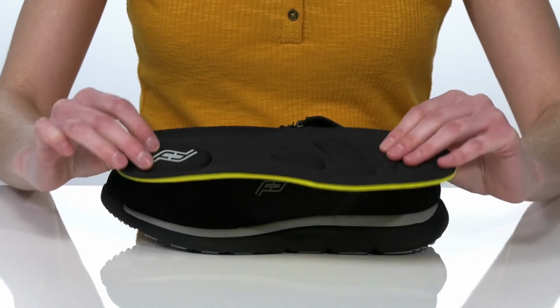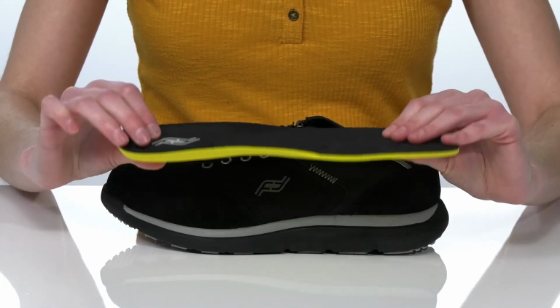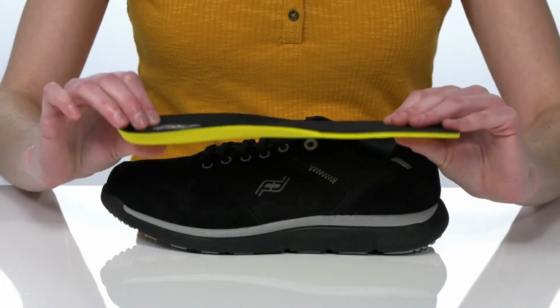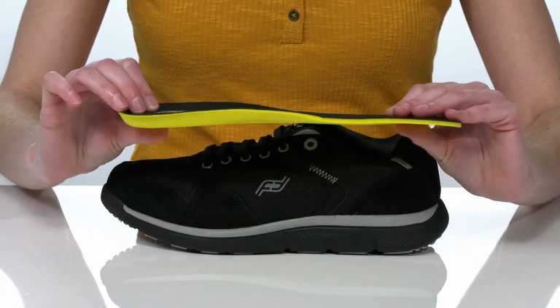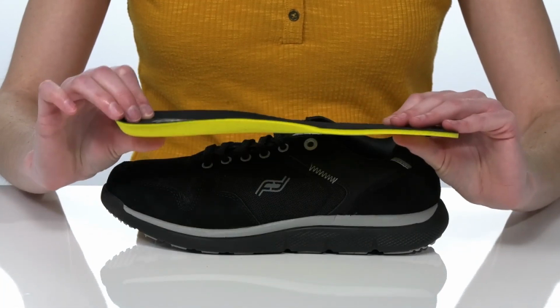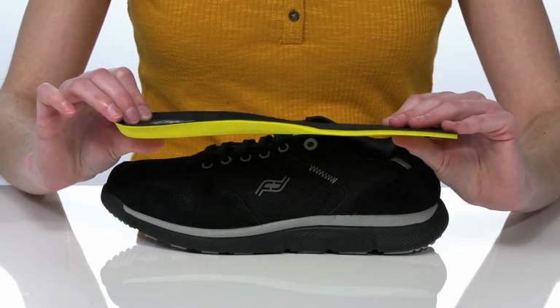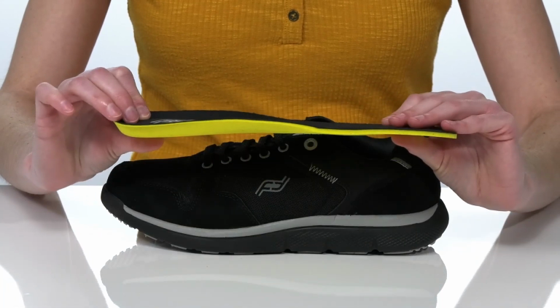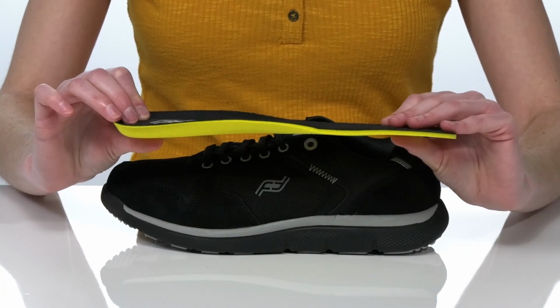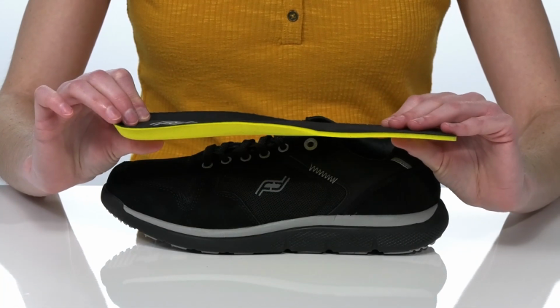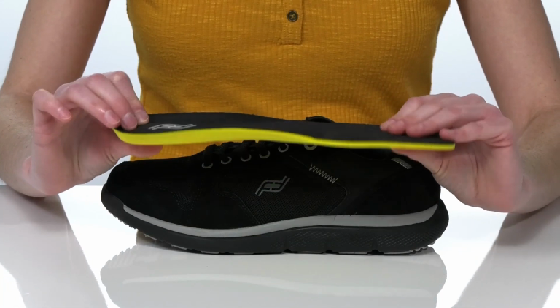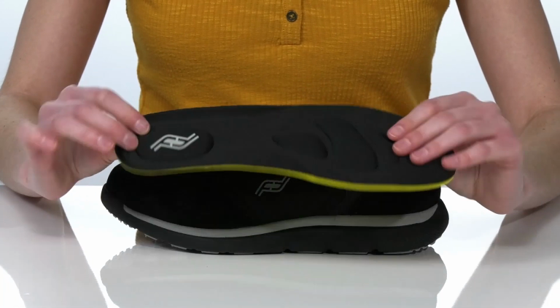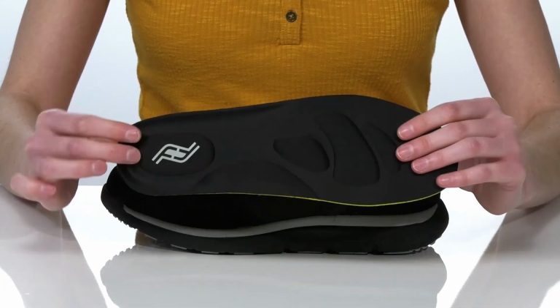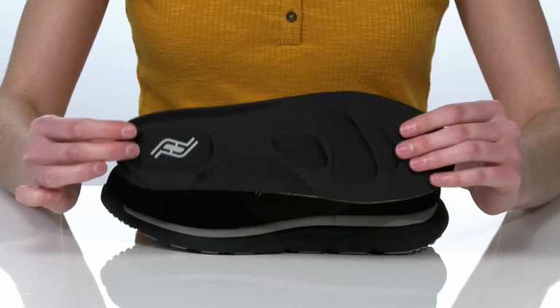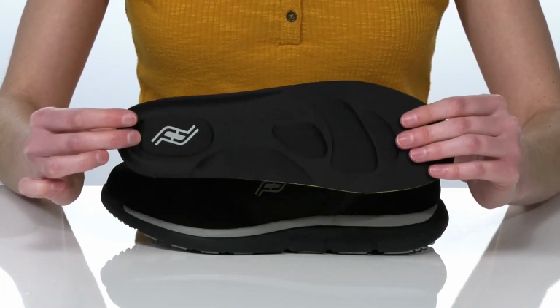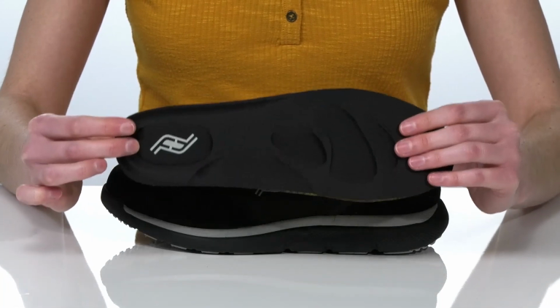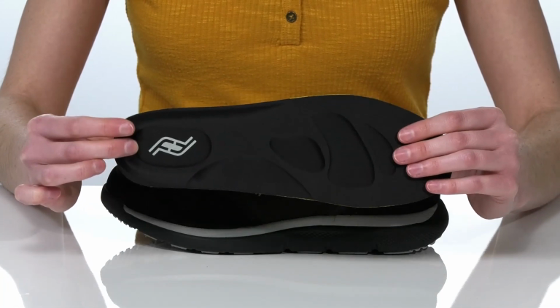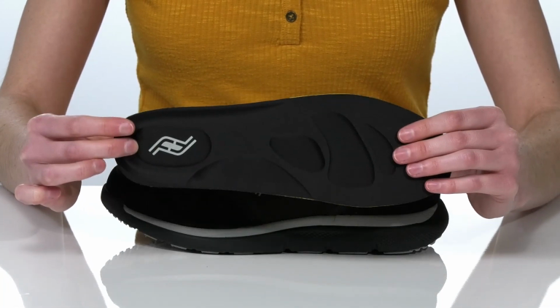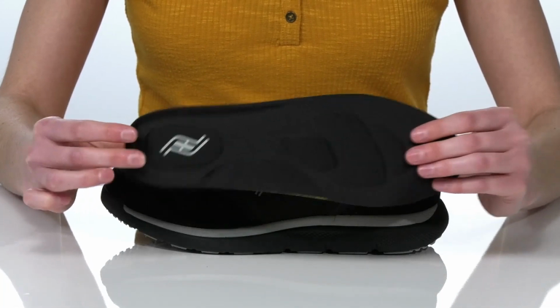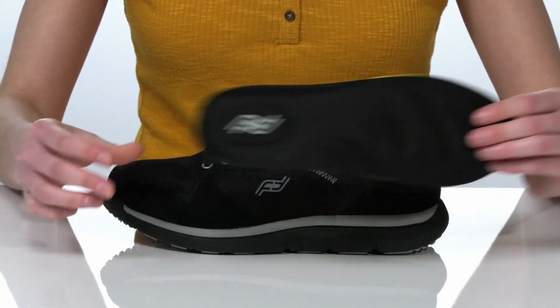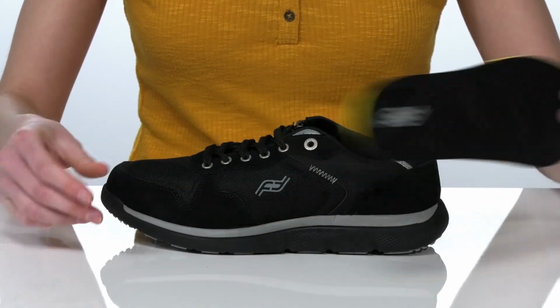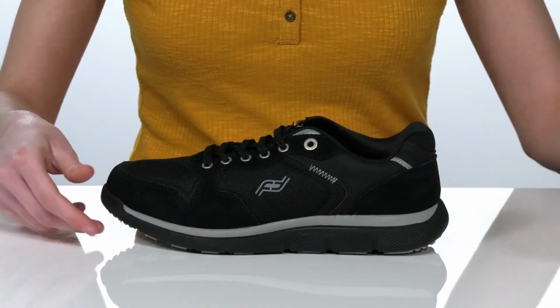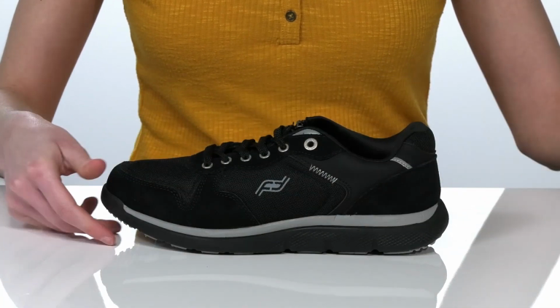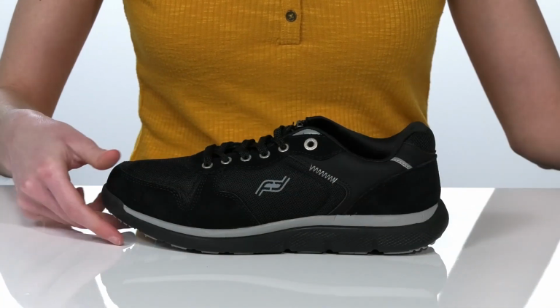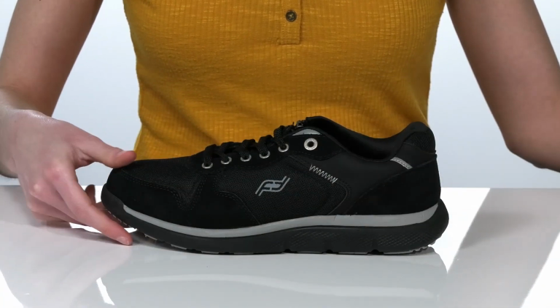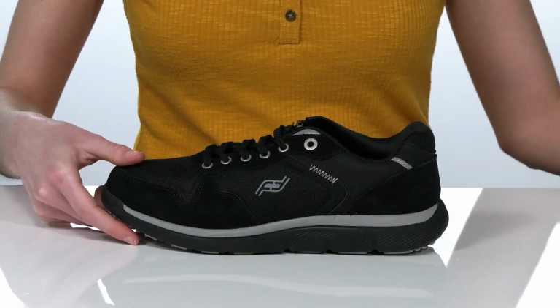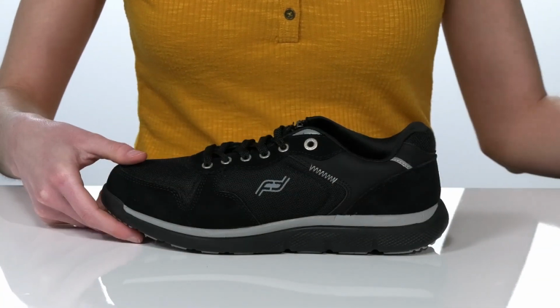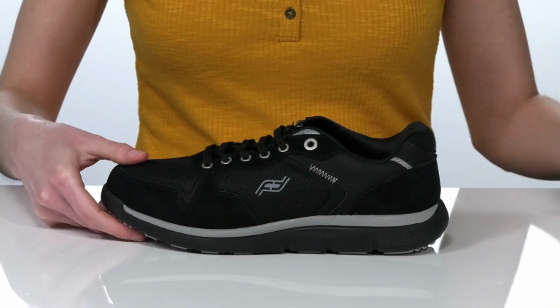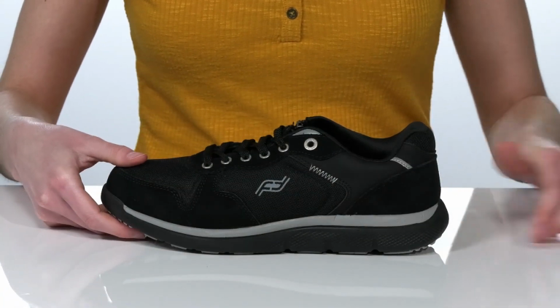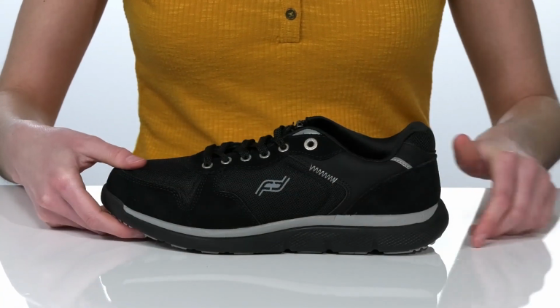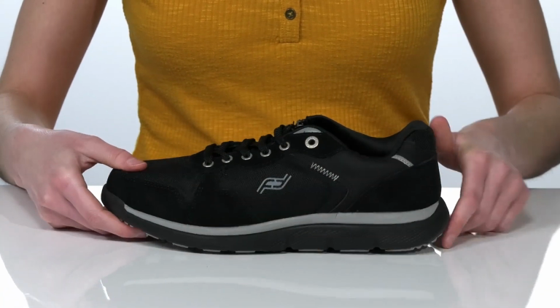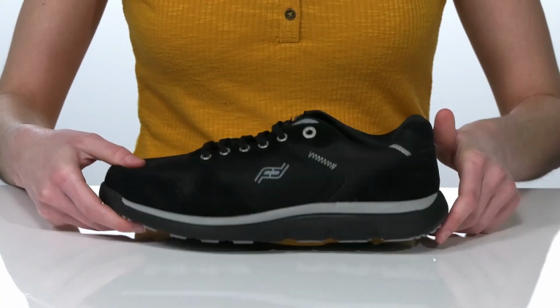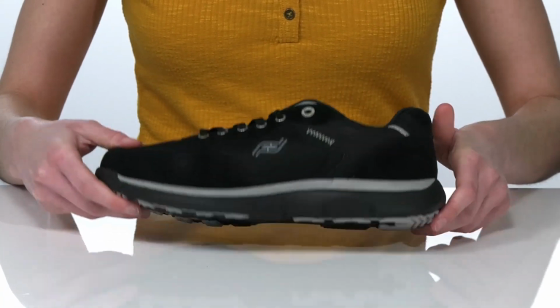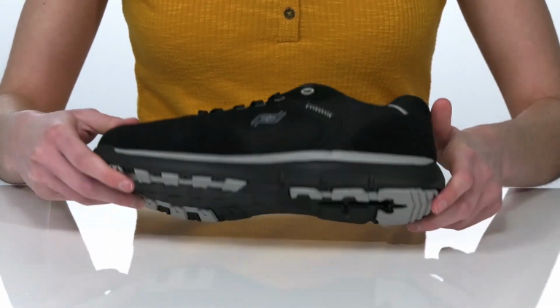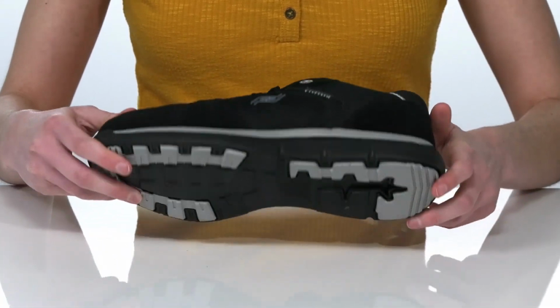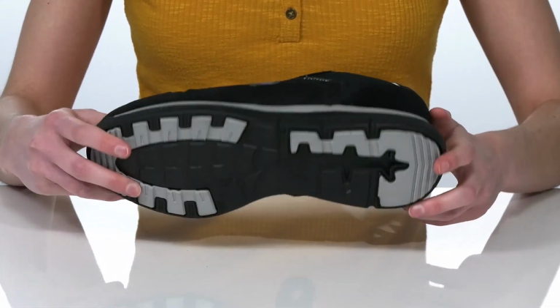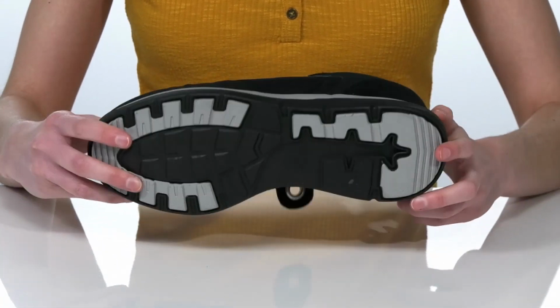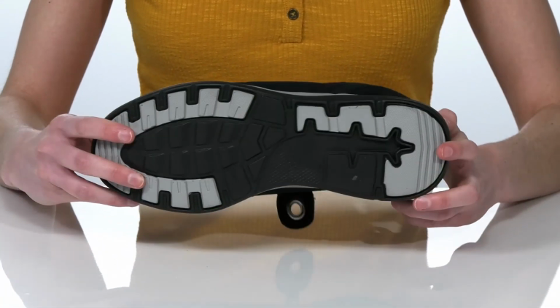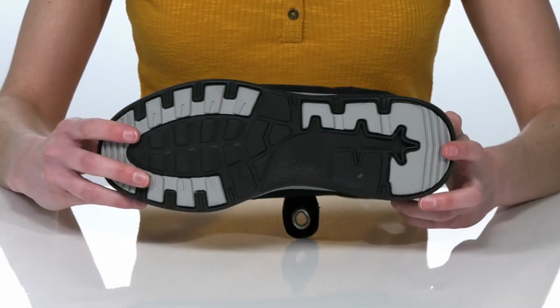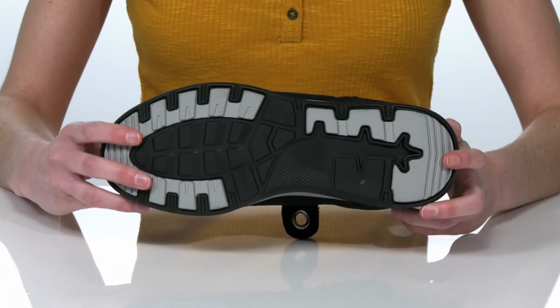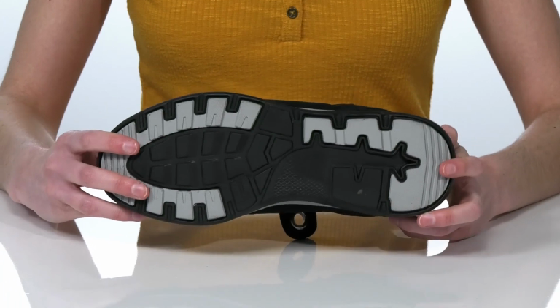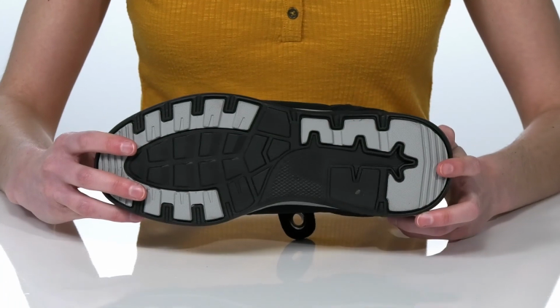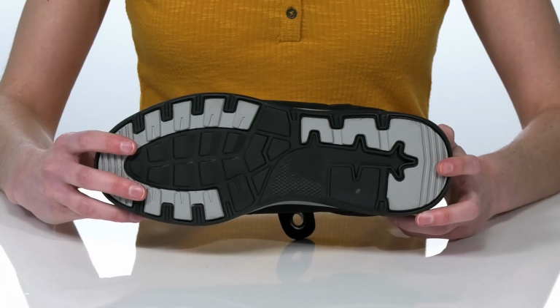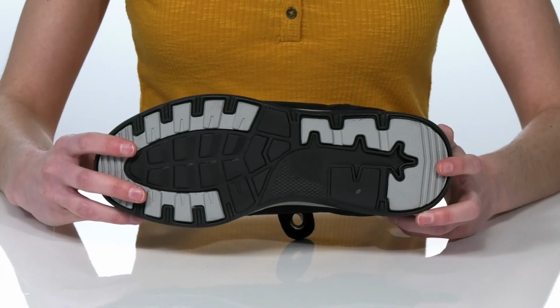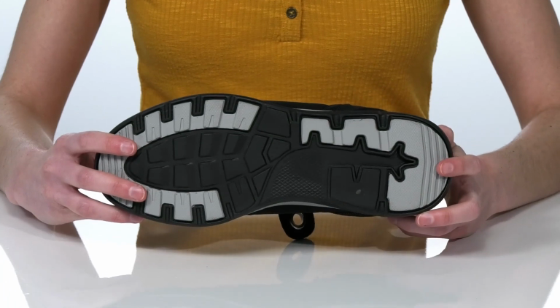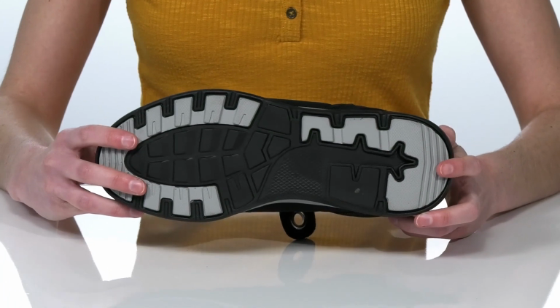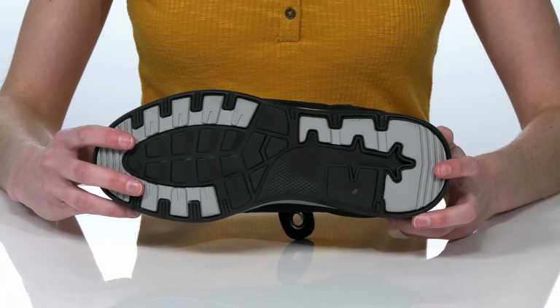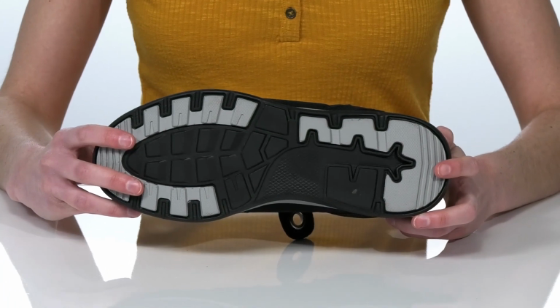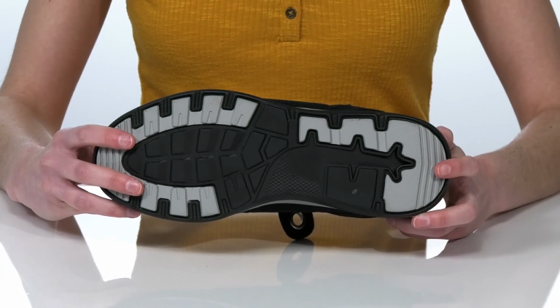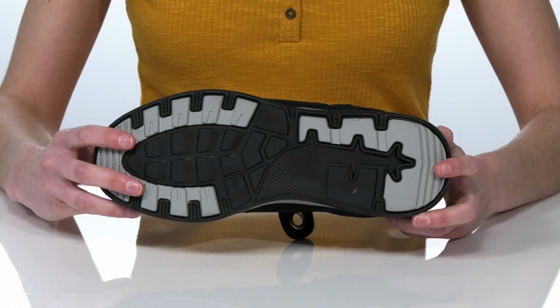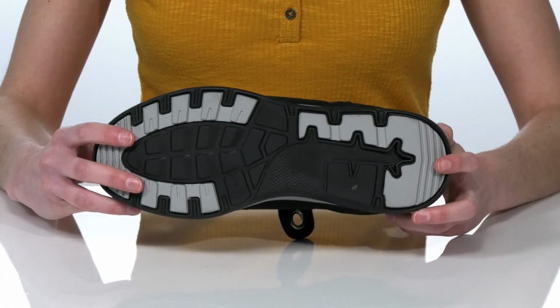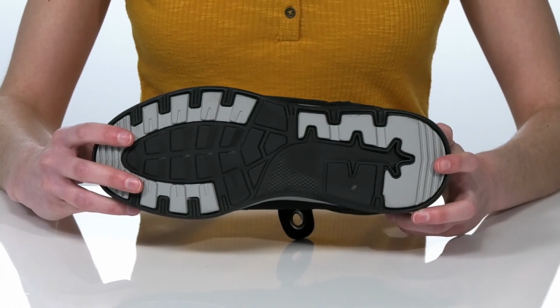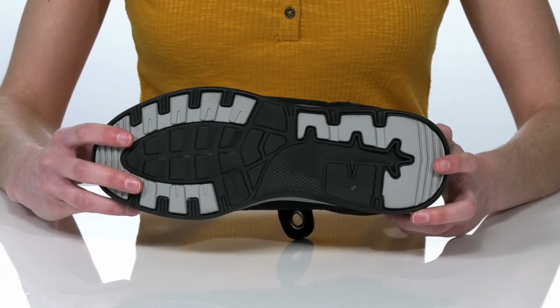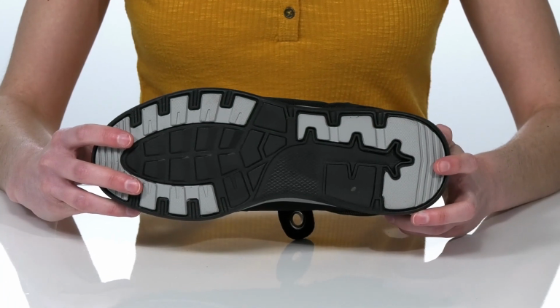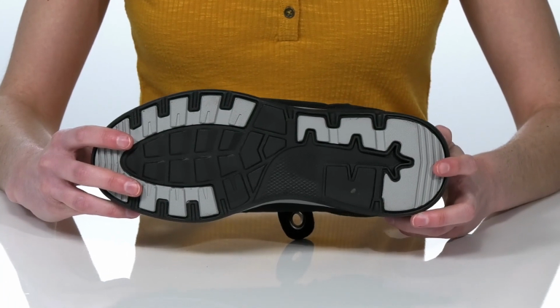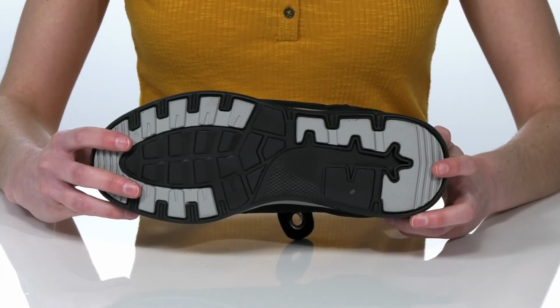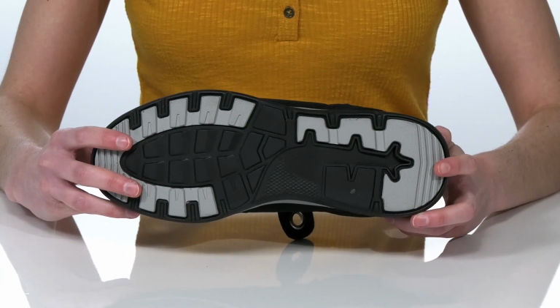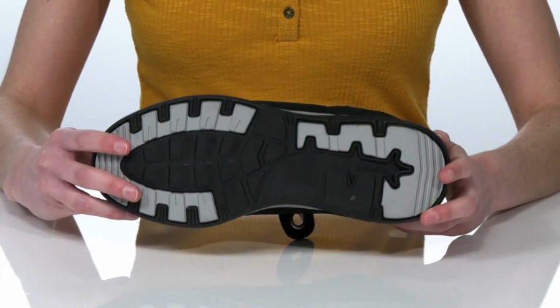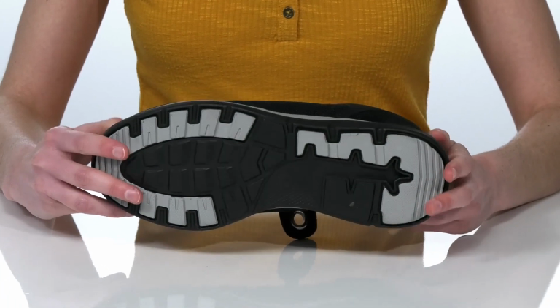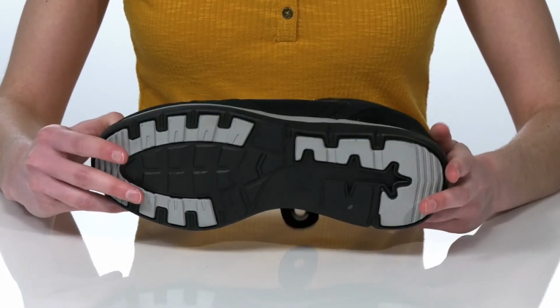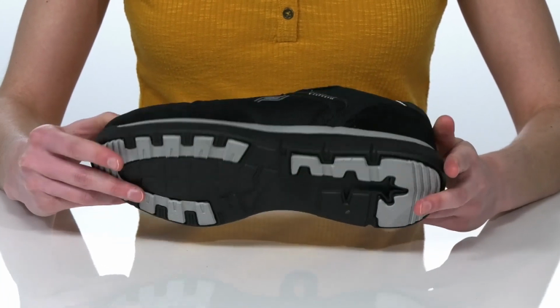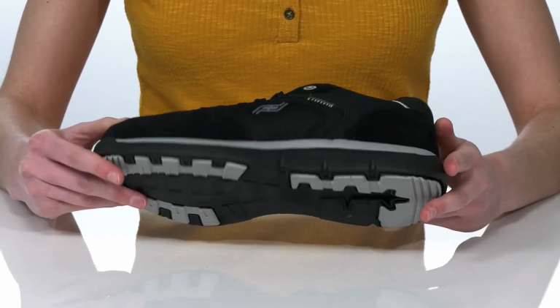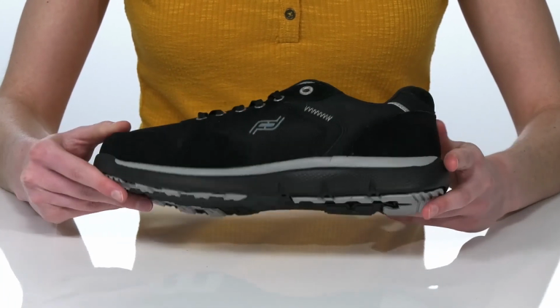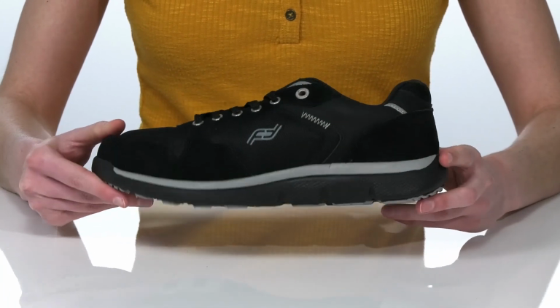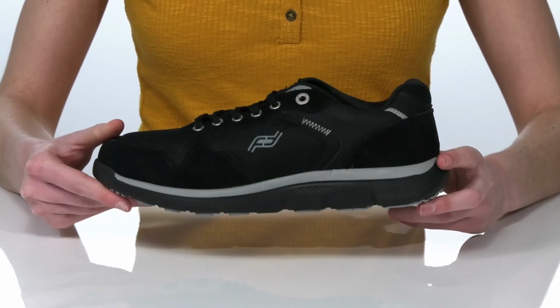Triple wear and arch support are built in. It's all on top of a textured outsole that will give you plenty of traction.